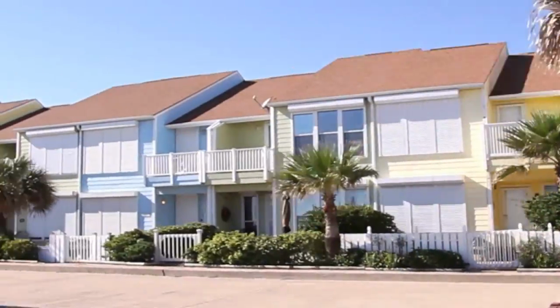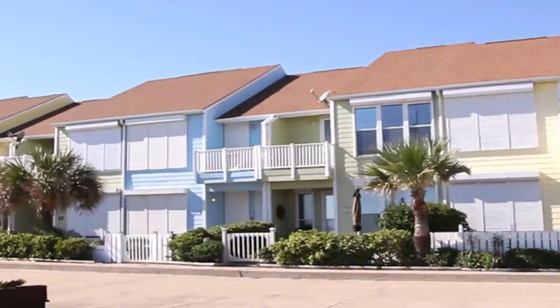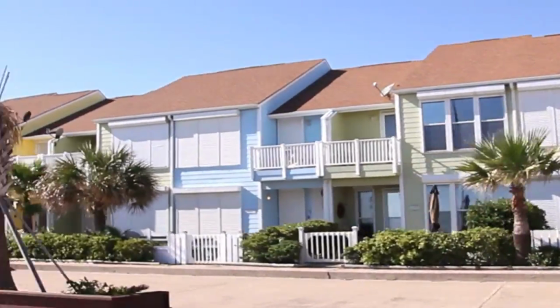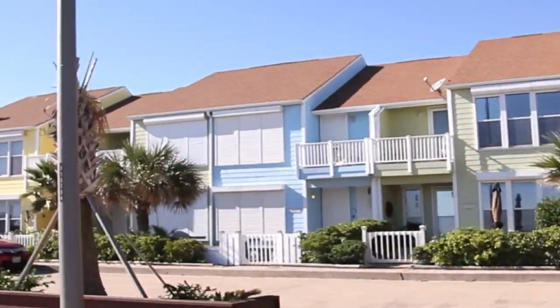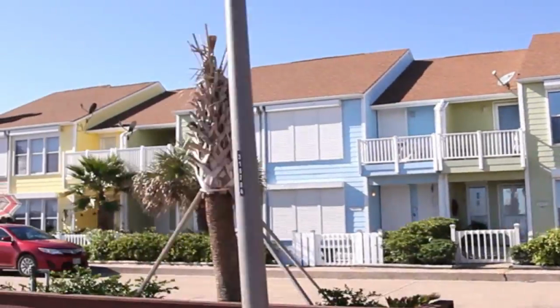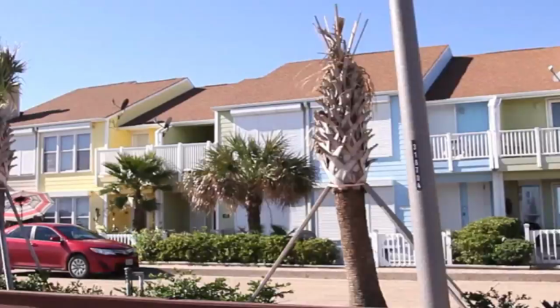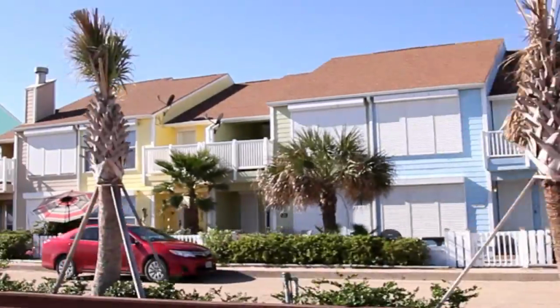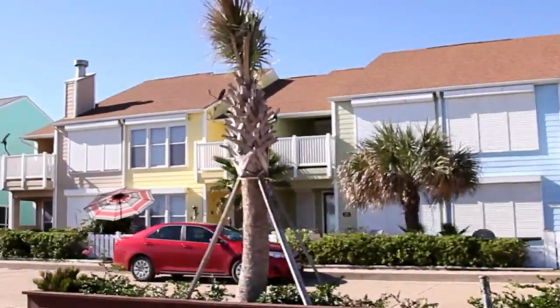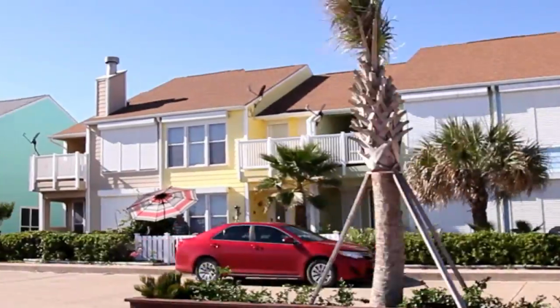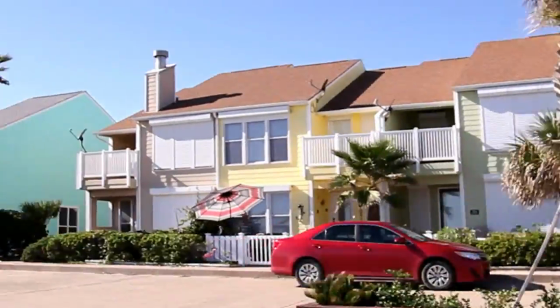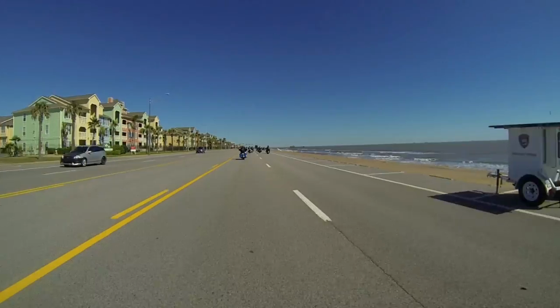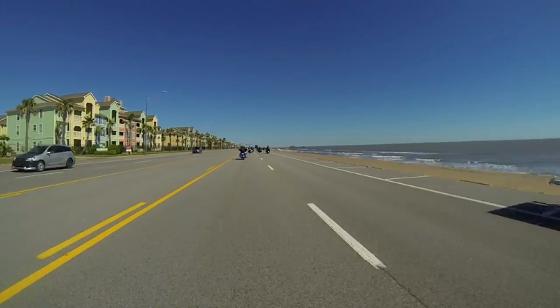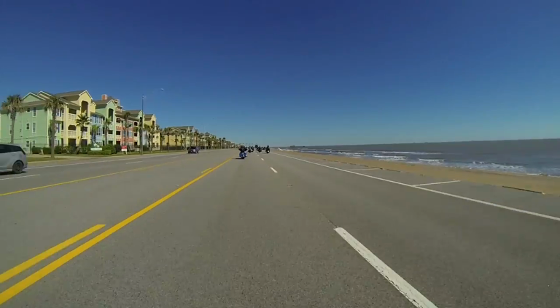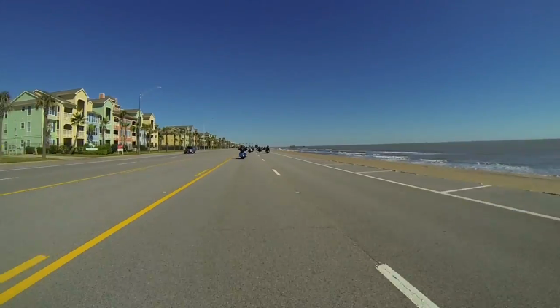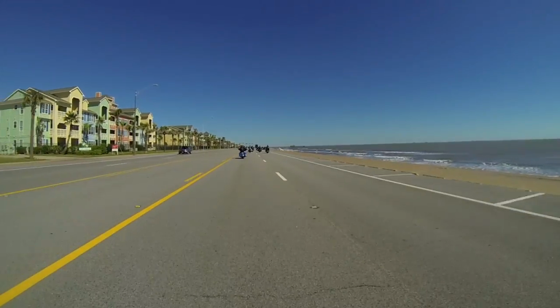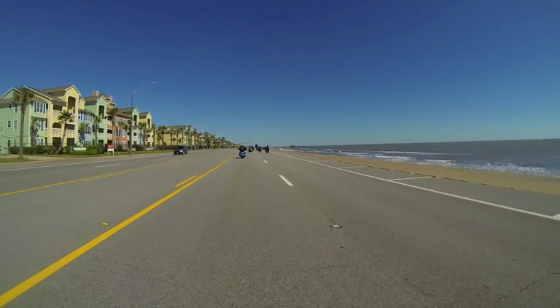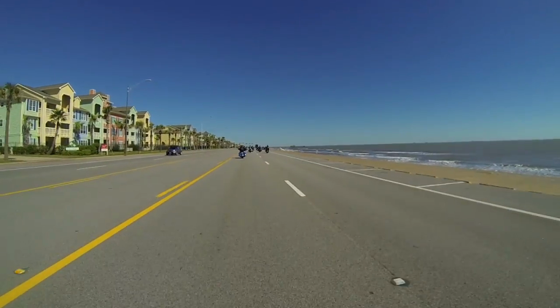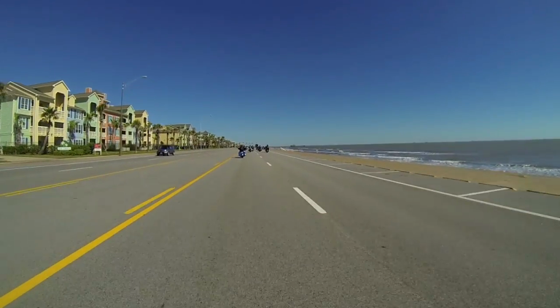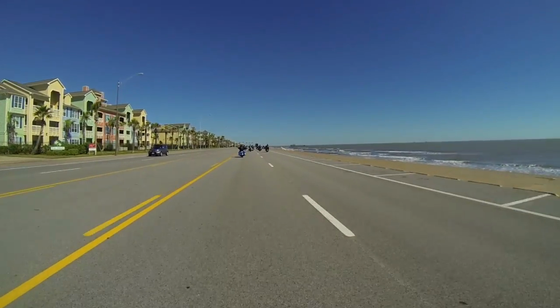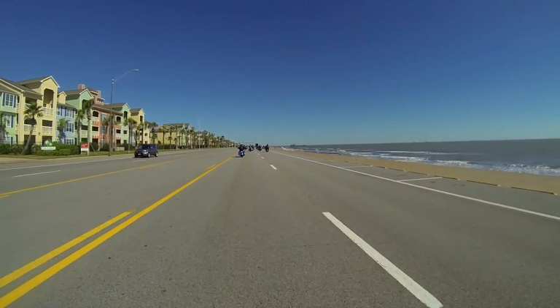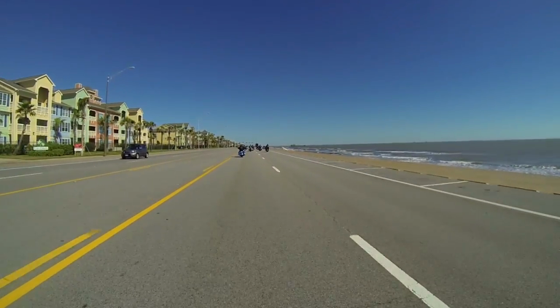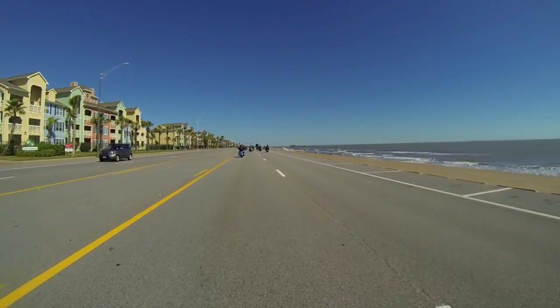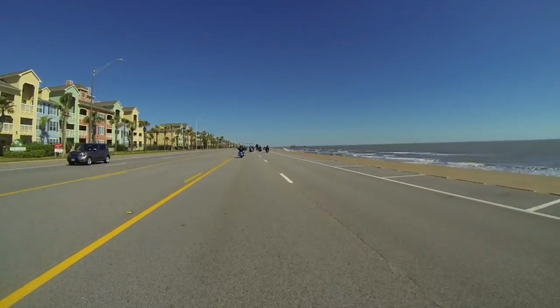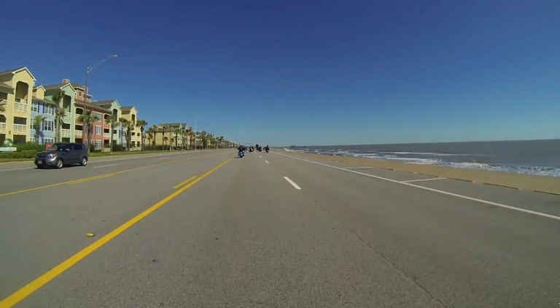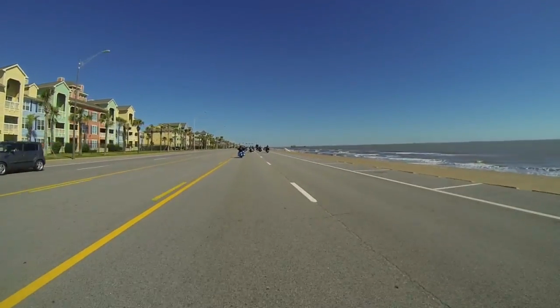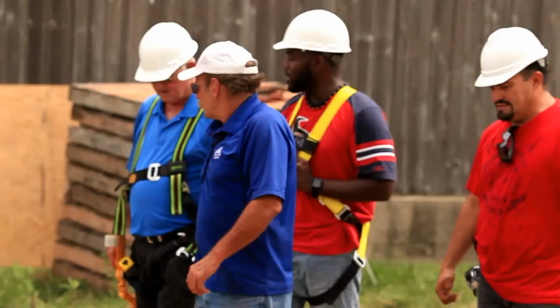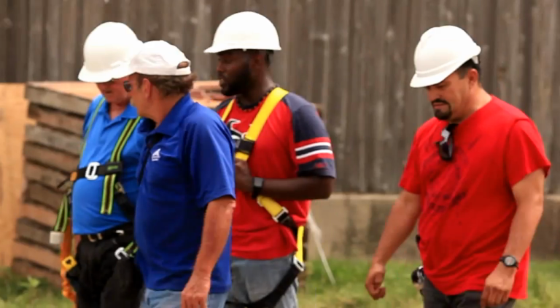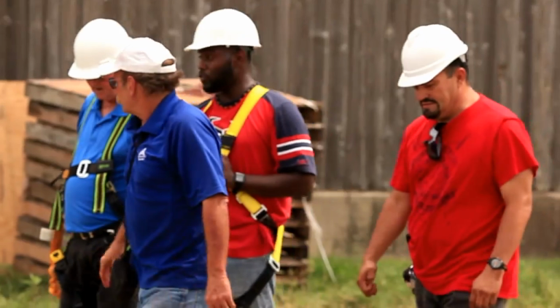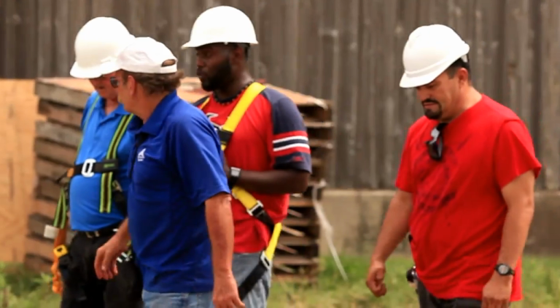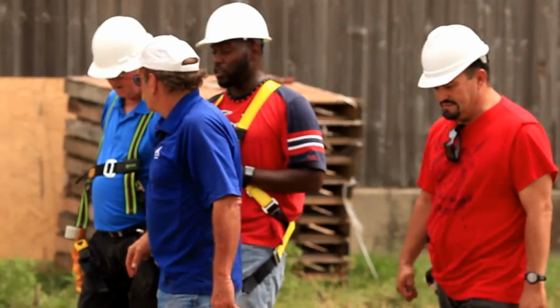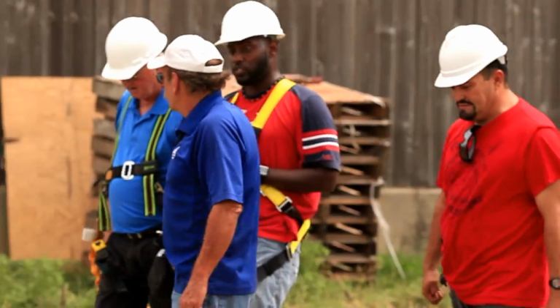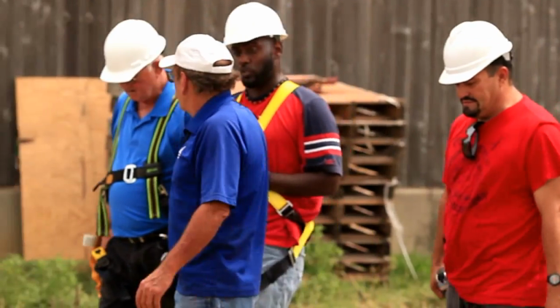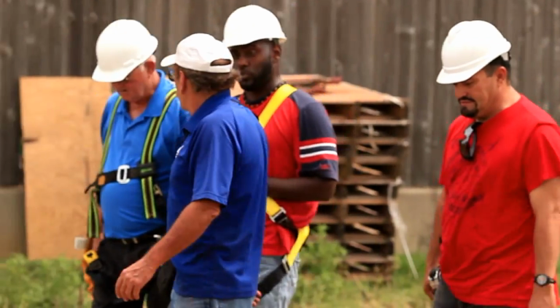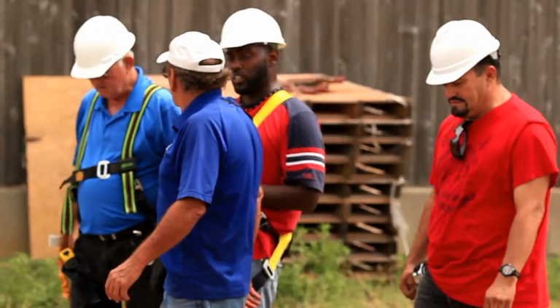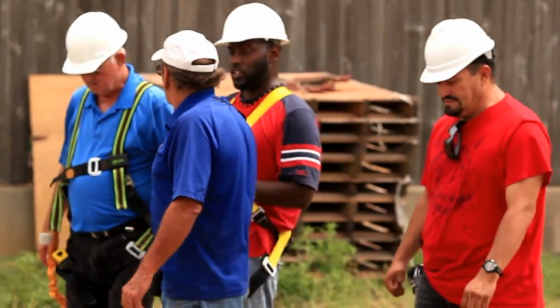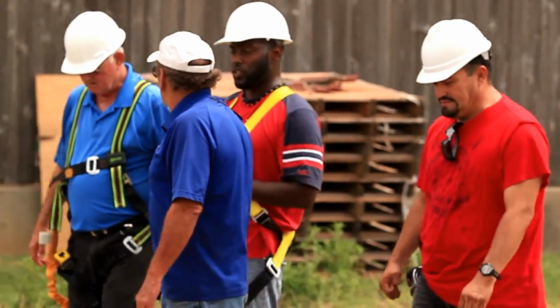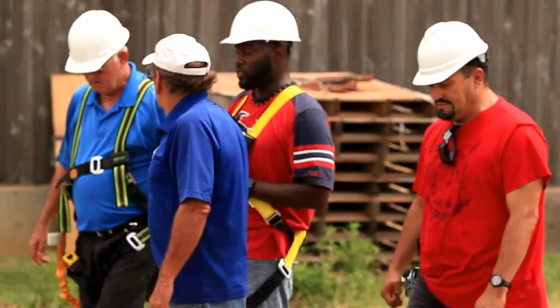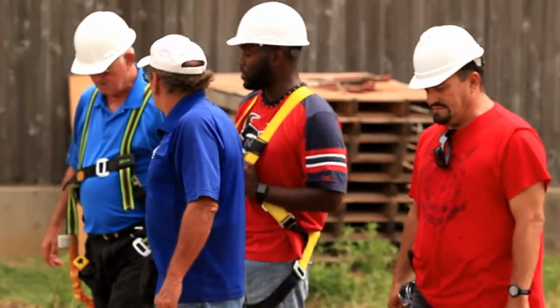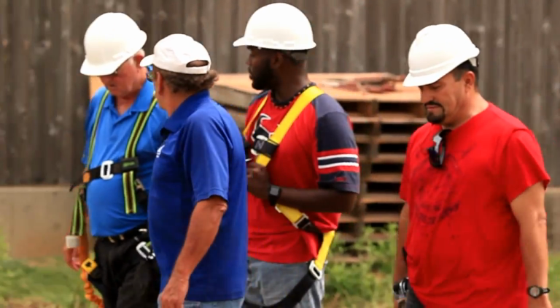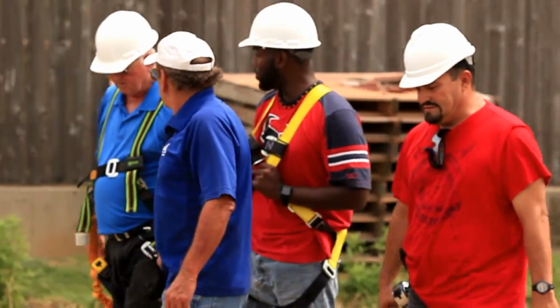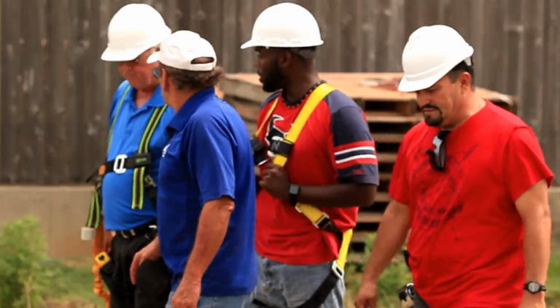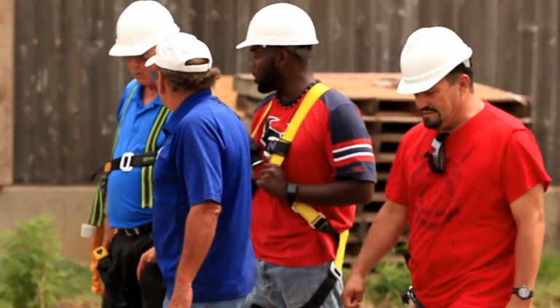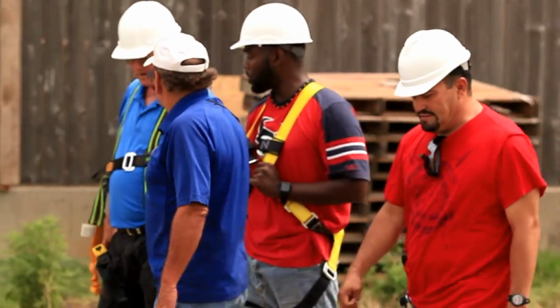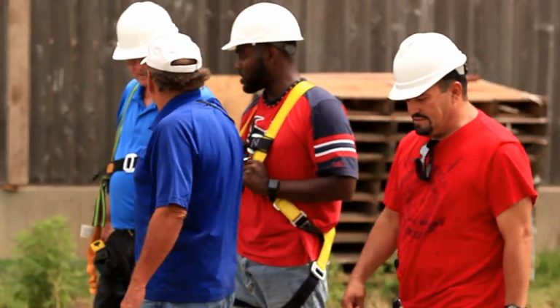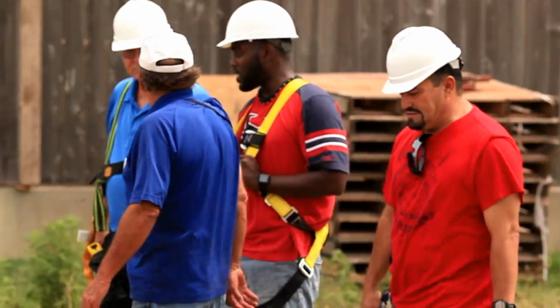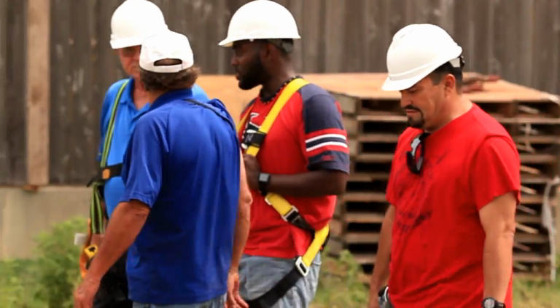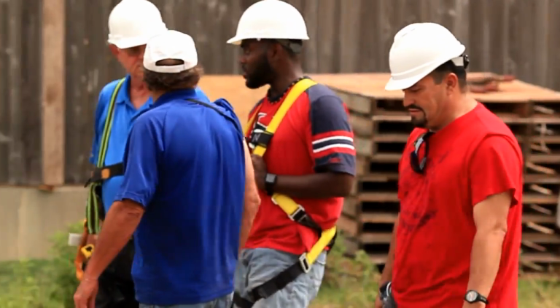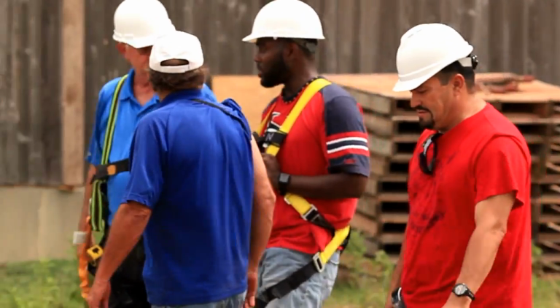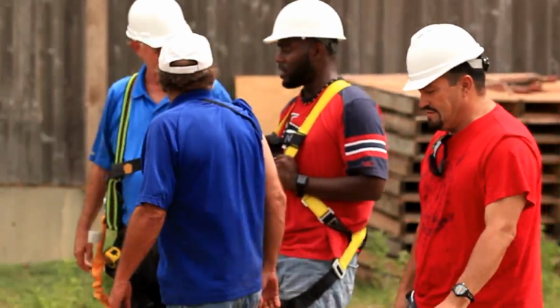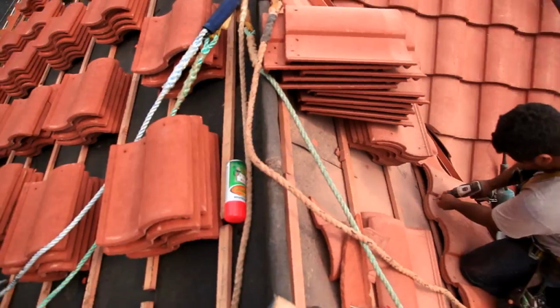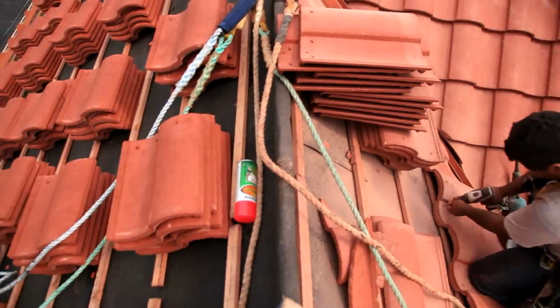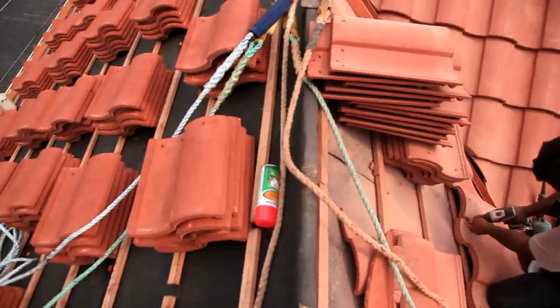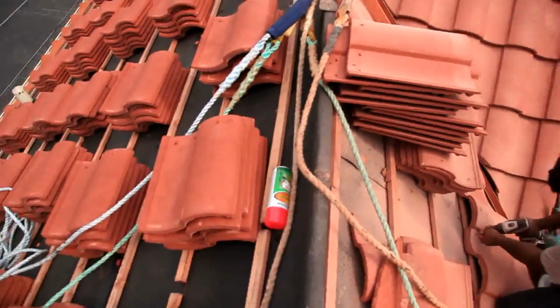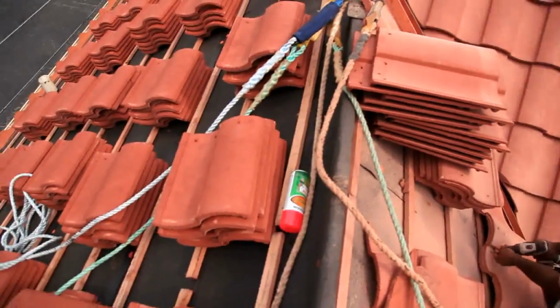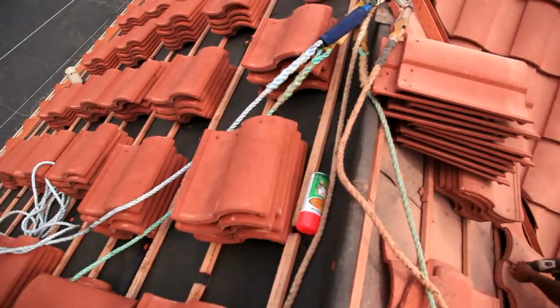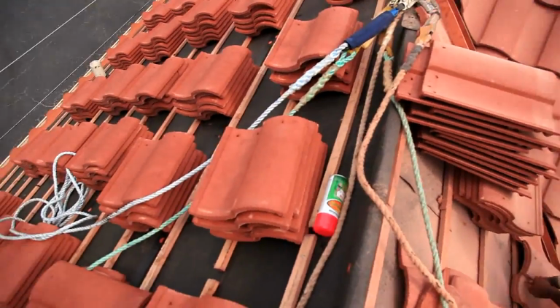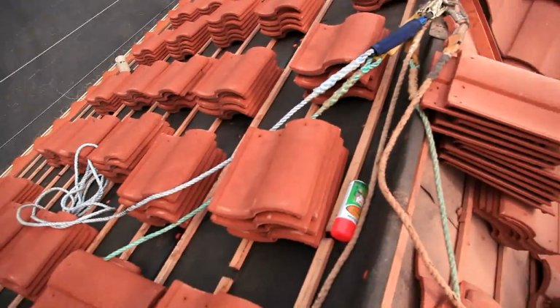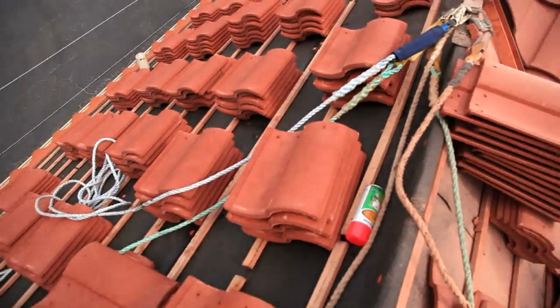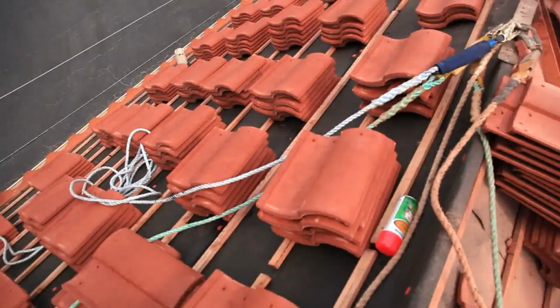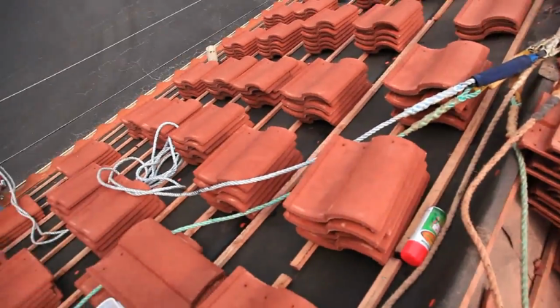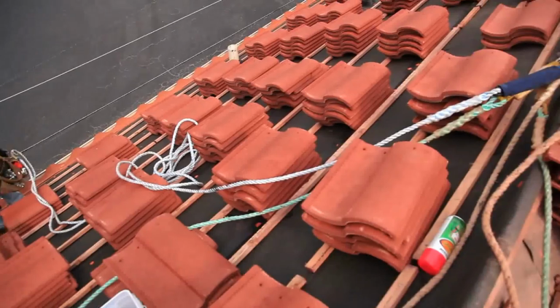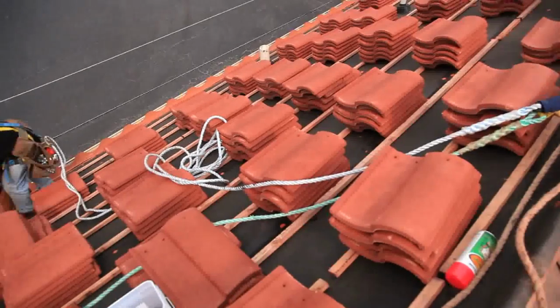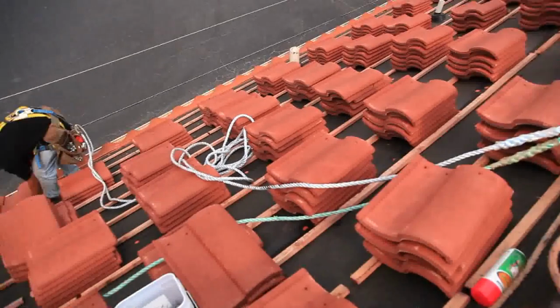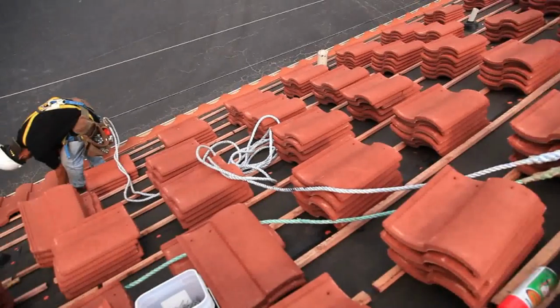It's for this particular reason that contractors, business owners, and homeowners turn to professional roofing experts.